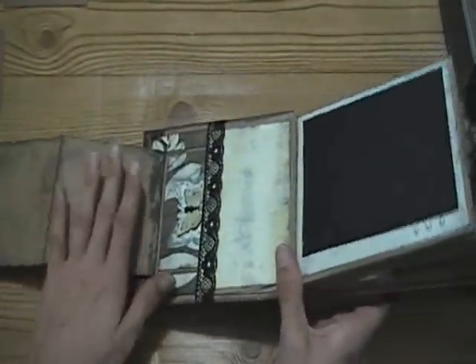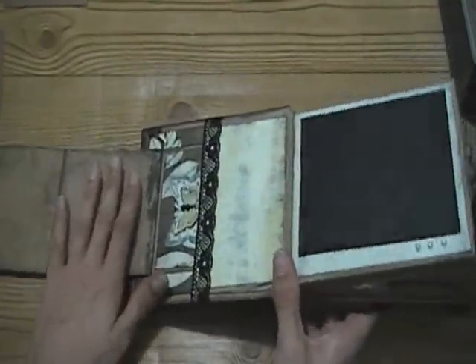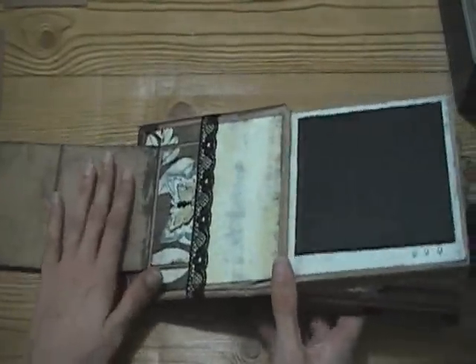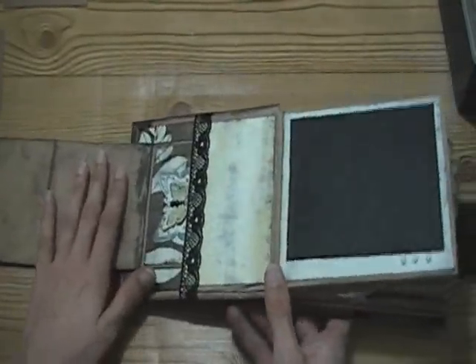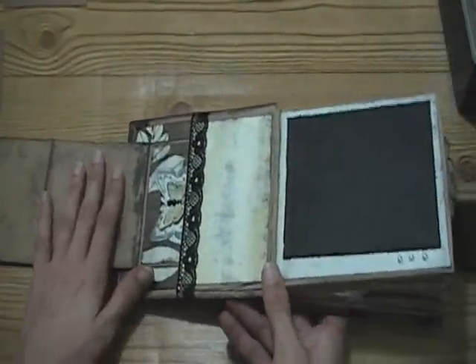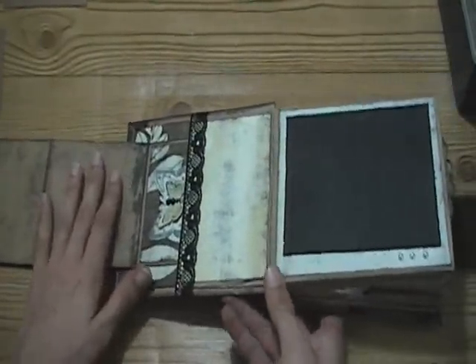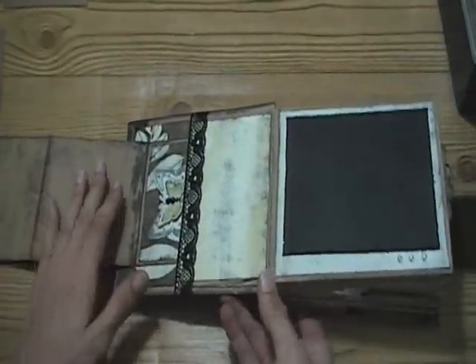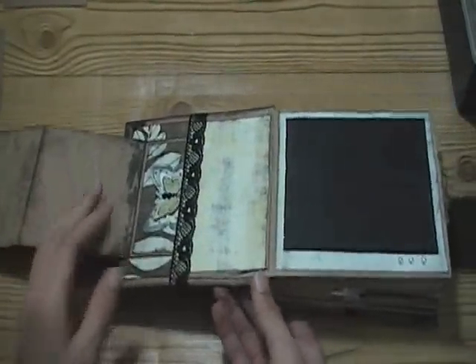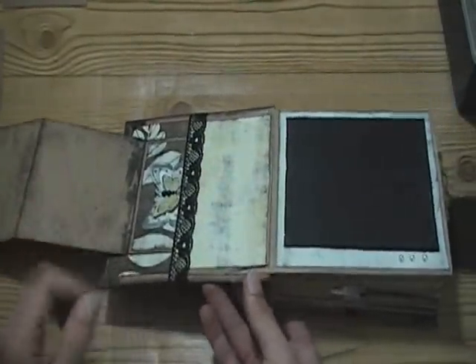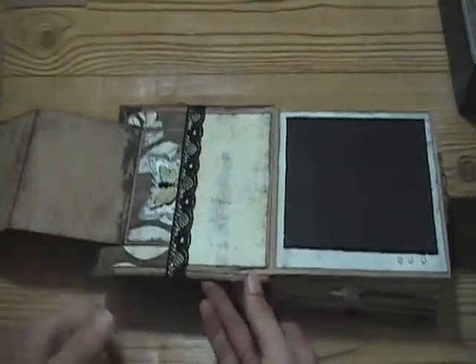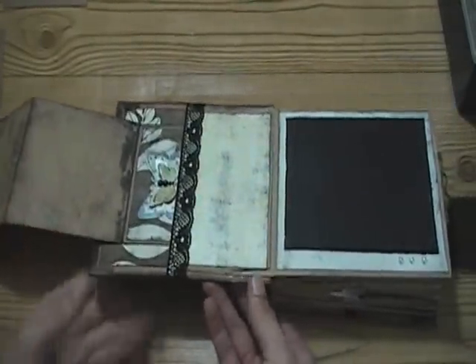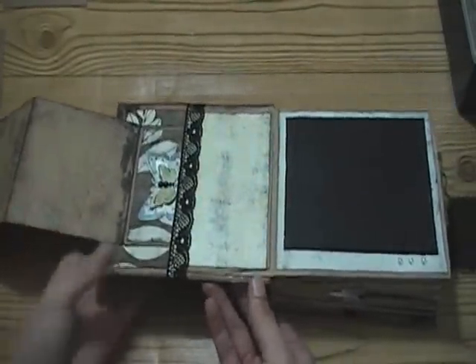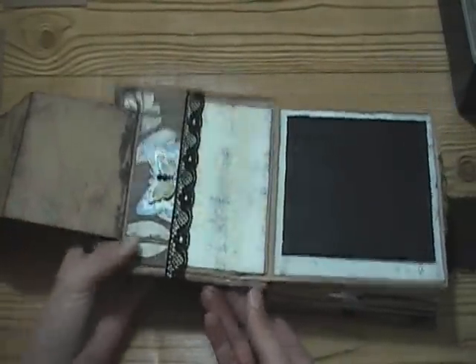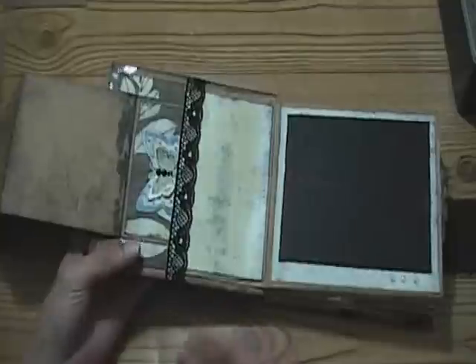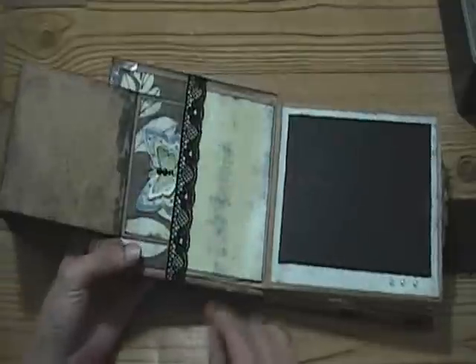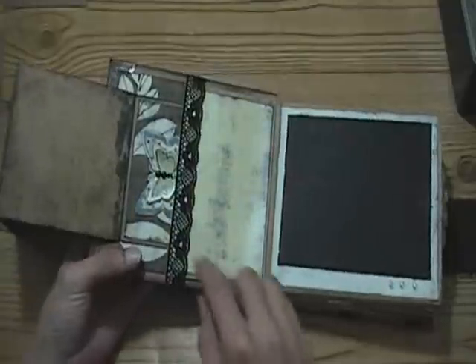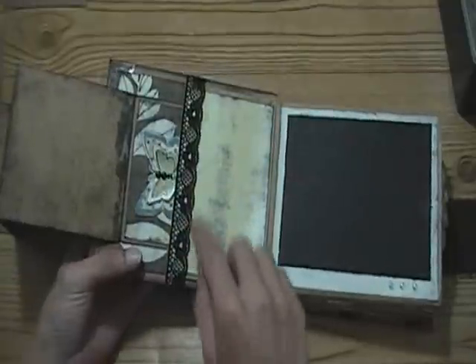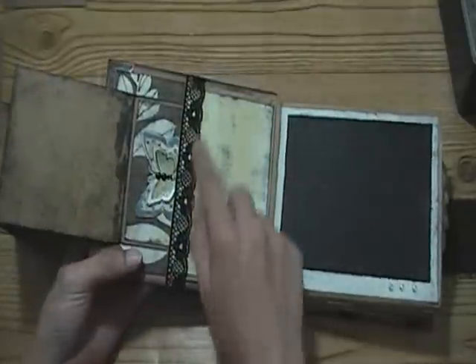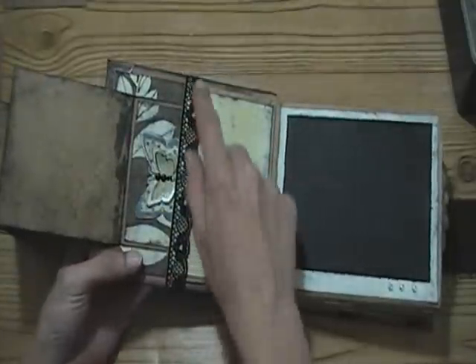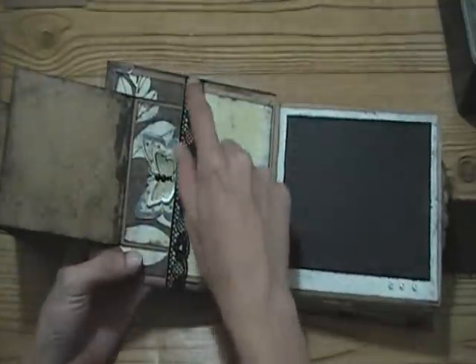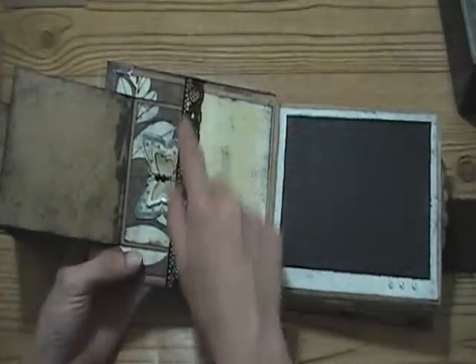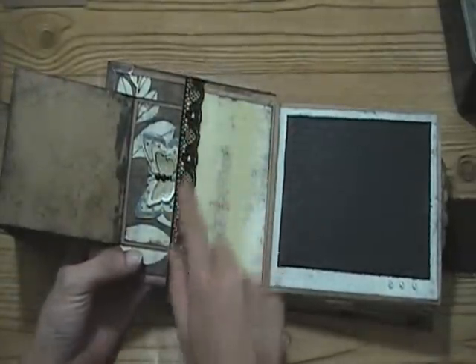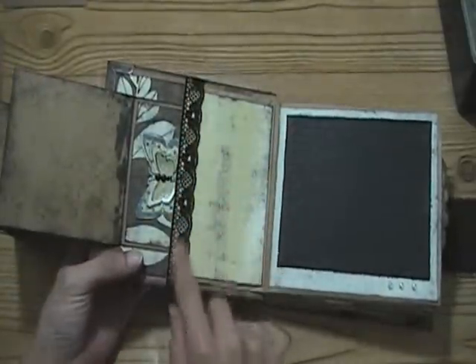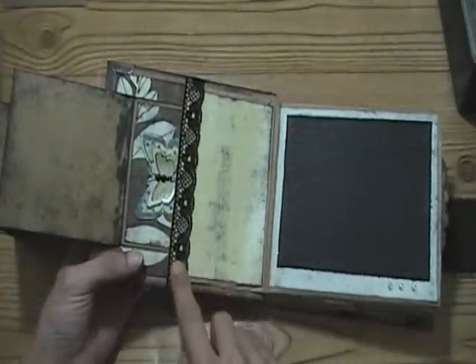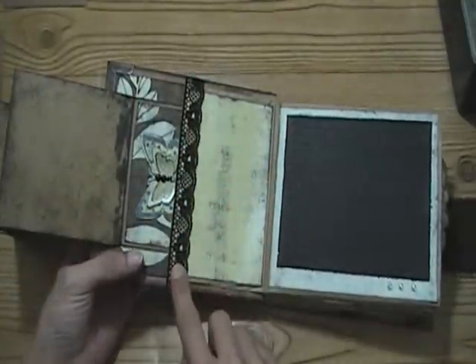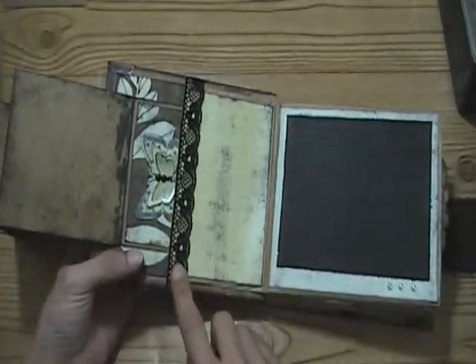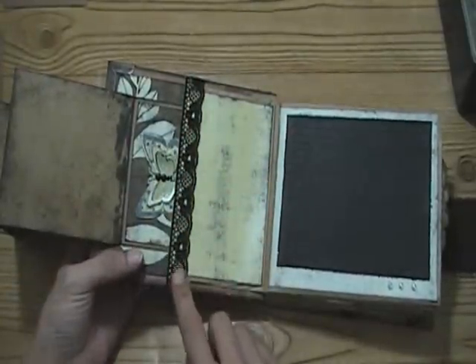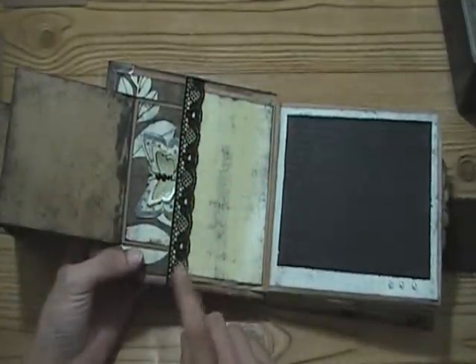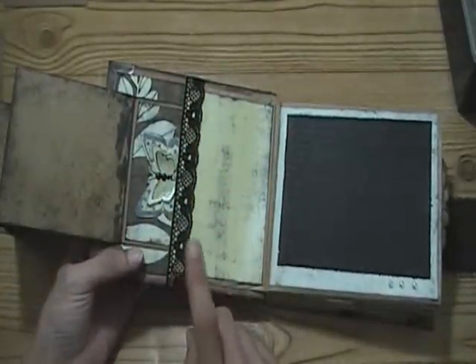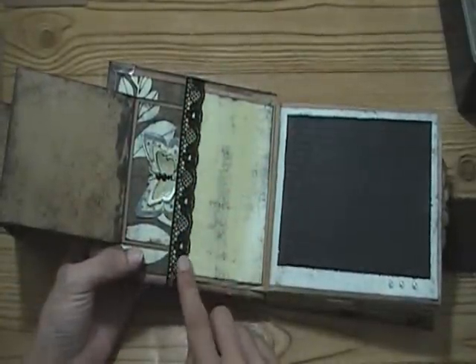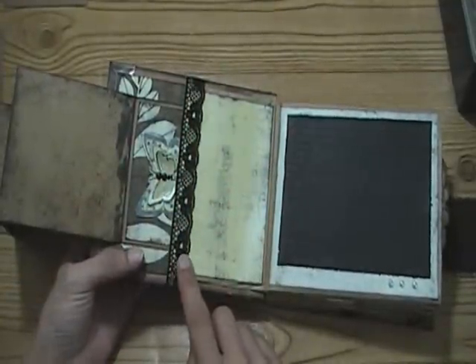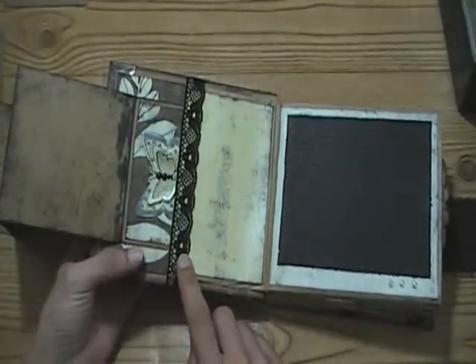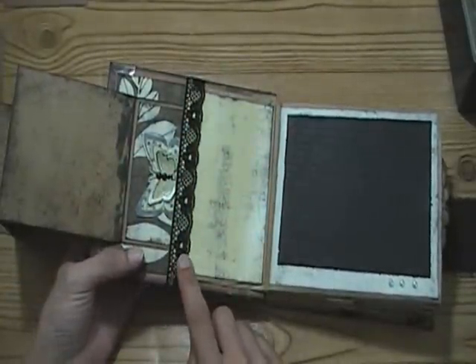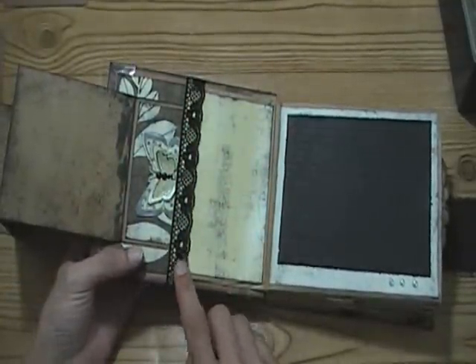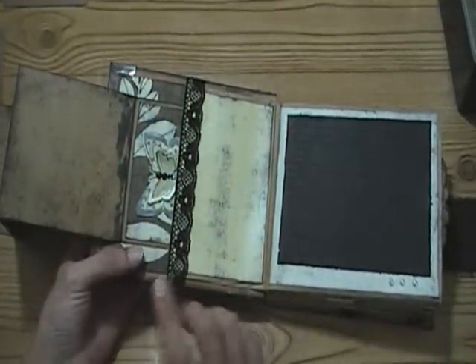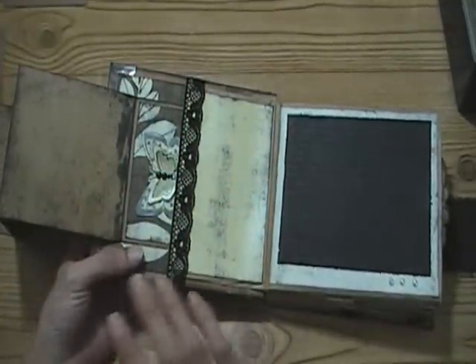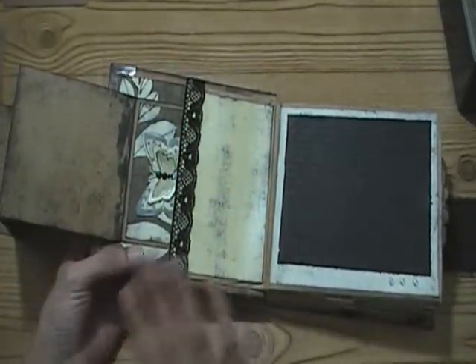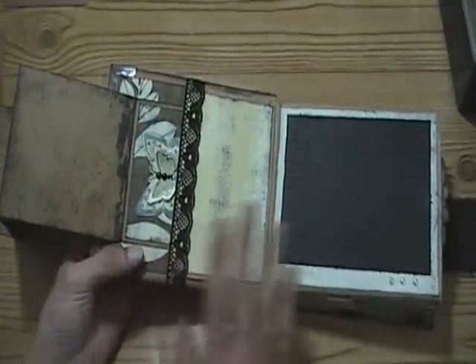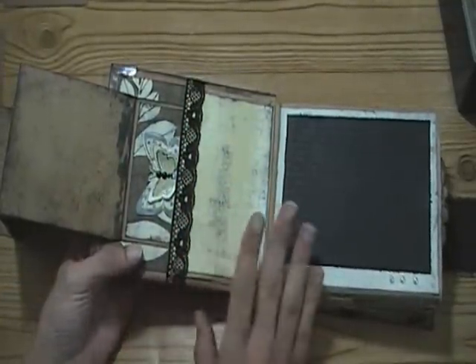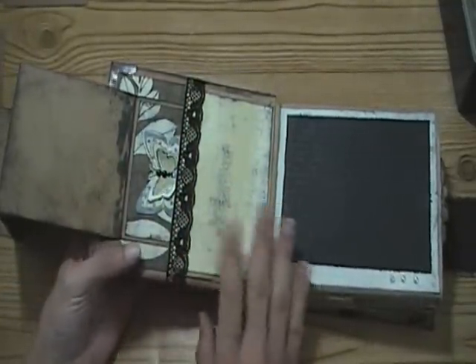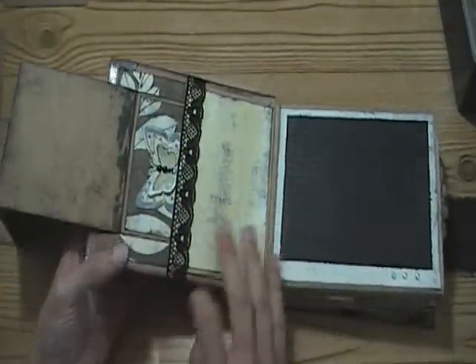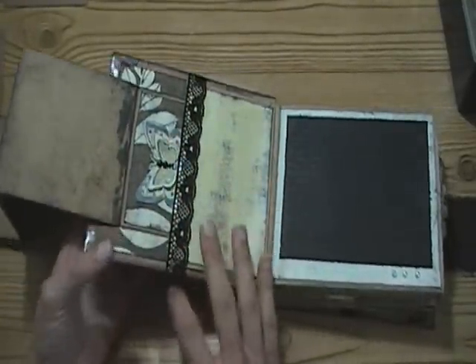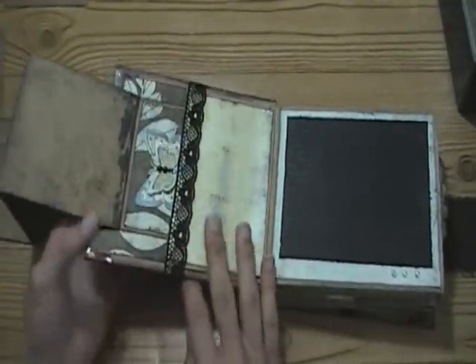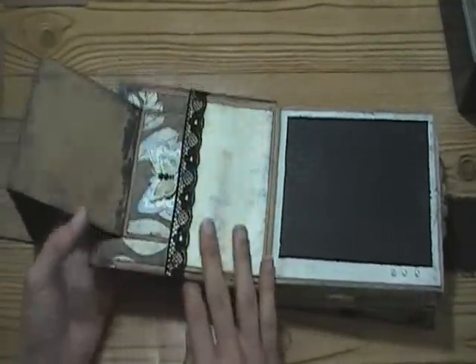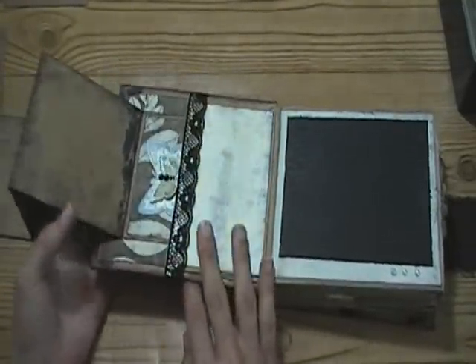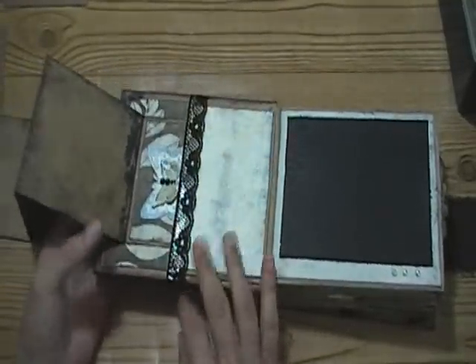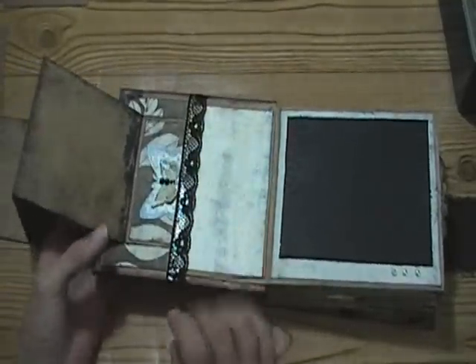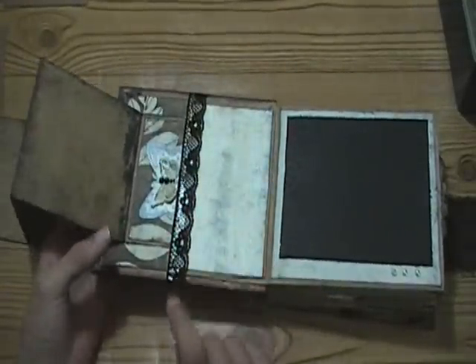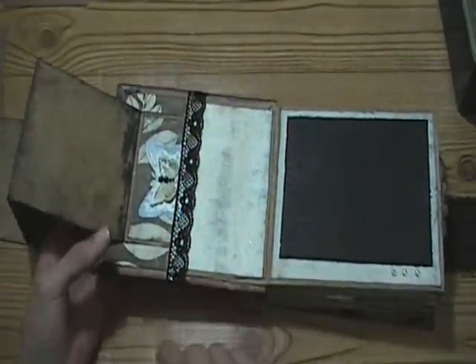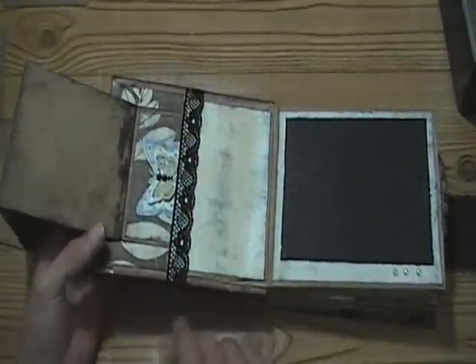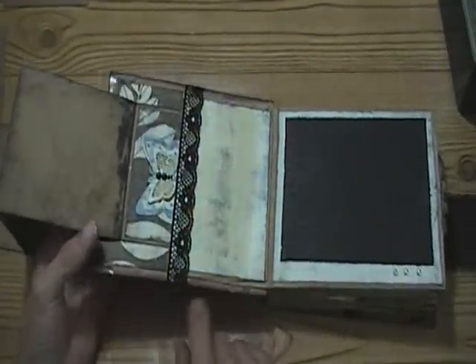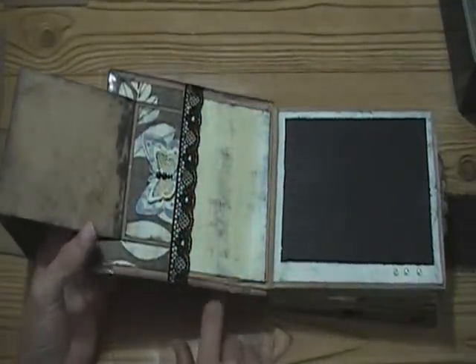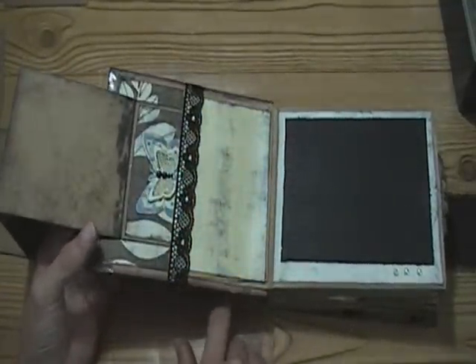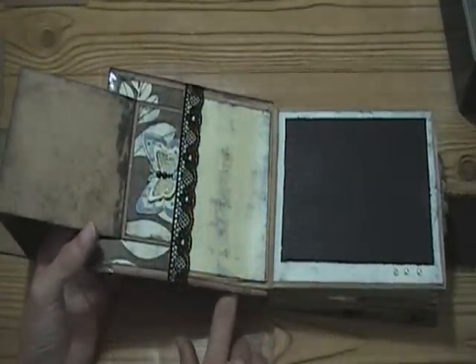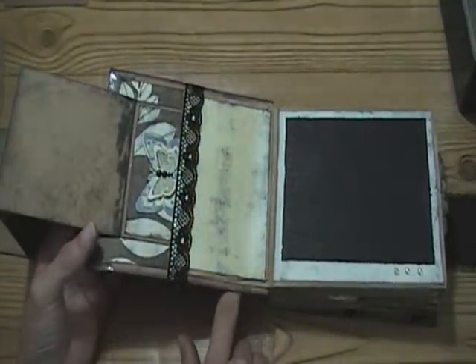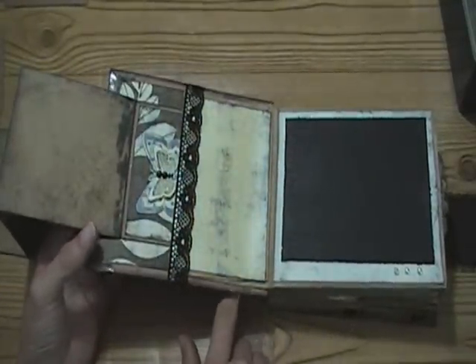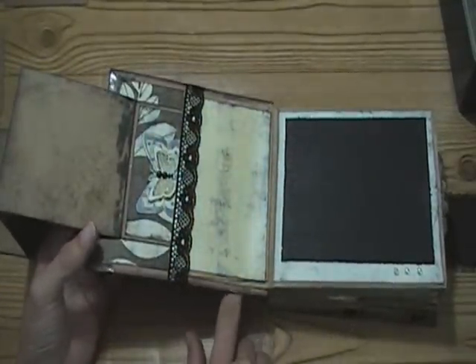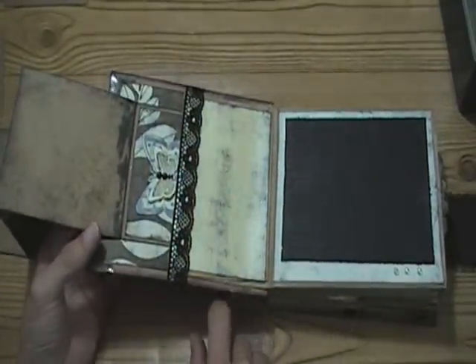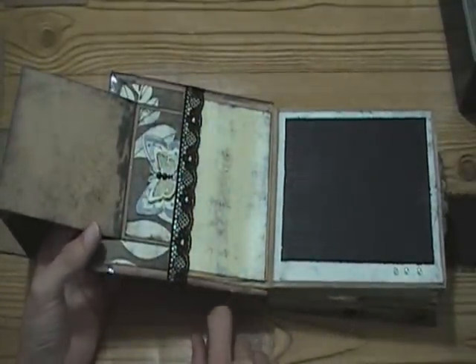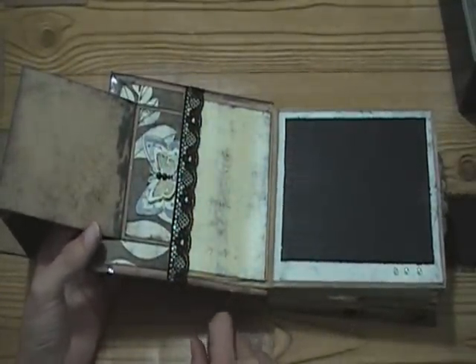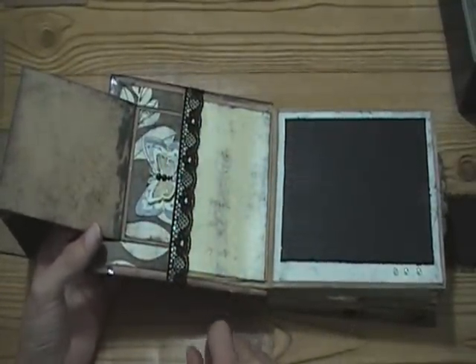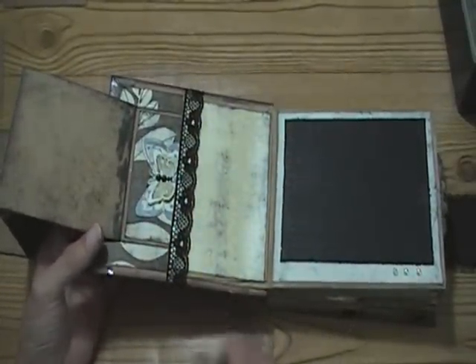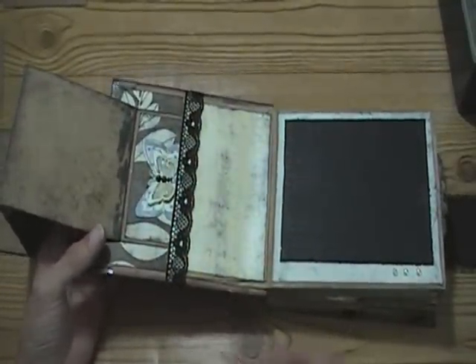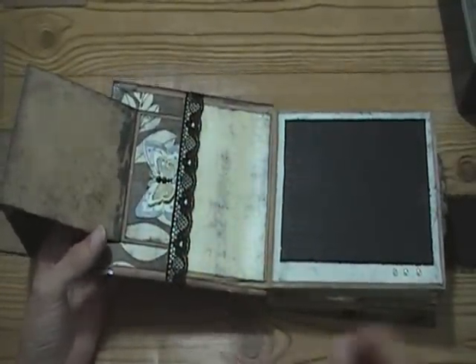At the top of the pocket I added this lace, and all the lace throughout - except for the lace on the front cover - was a gift from Rosanna.